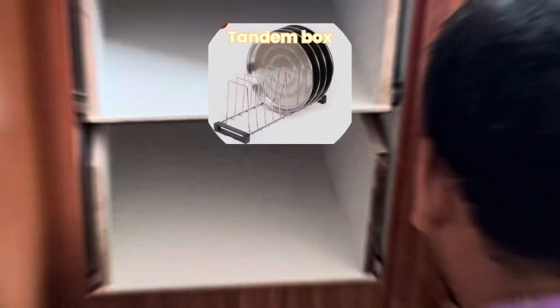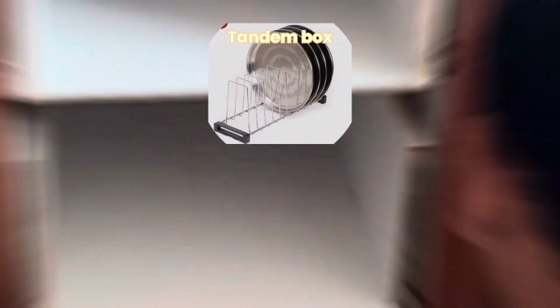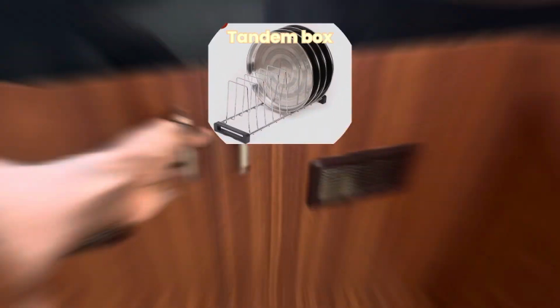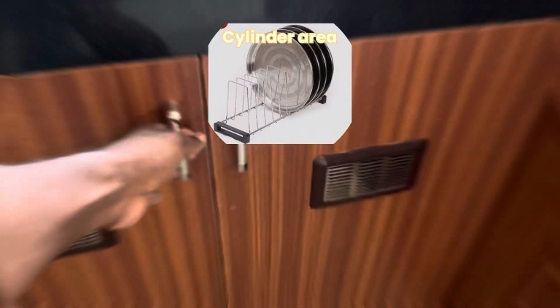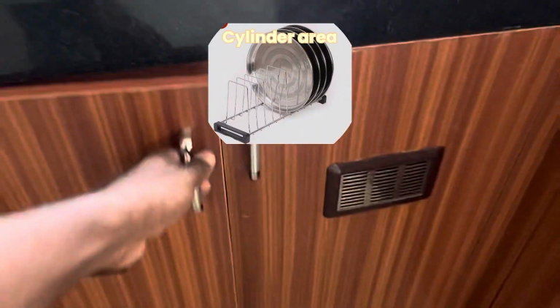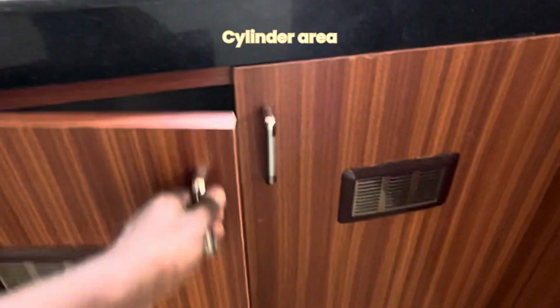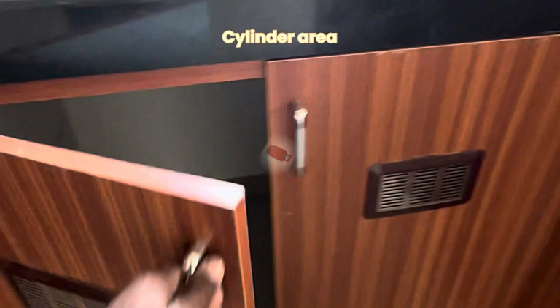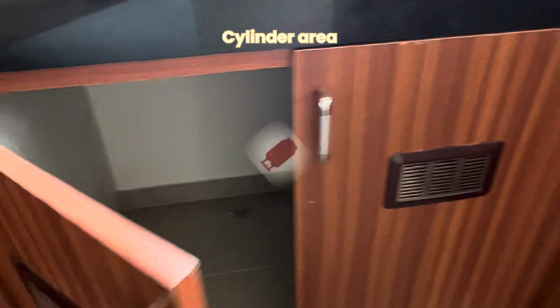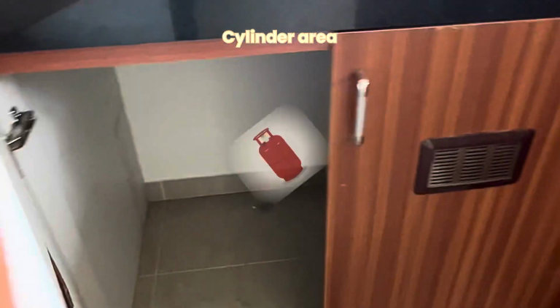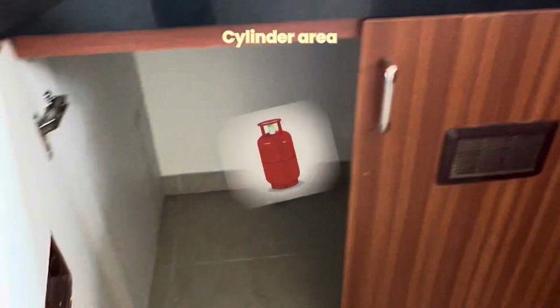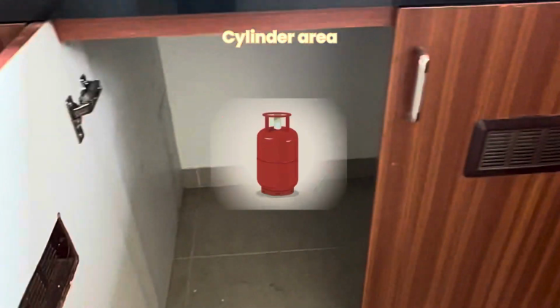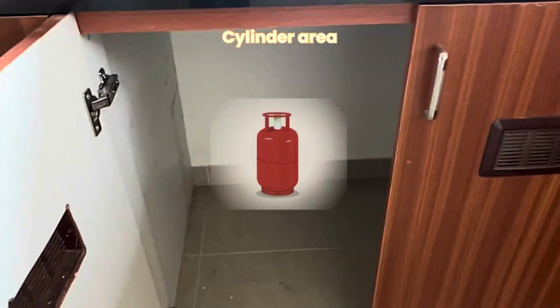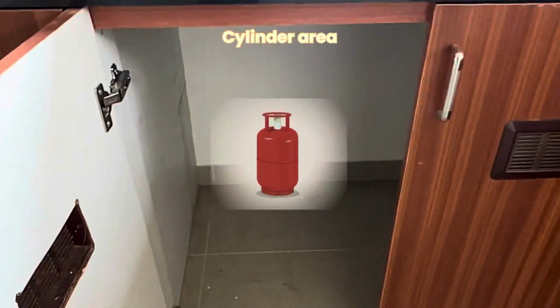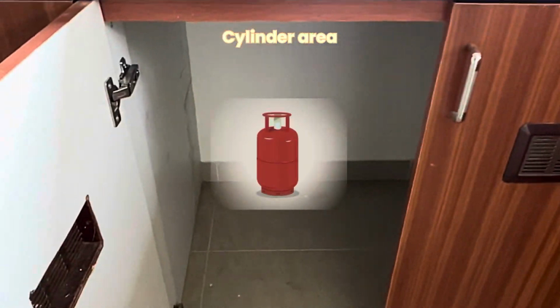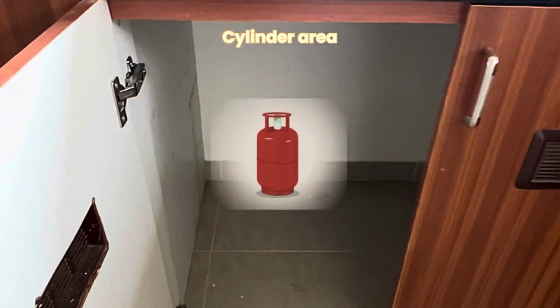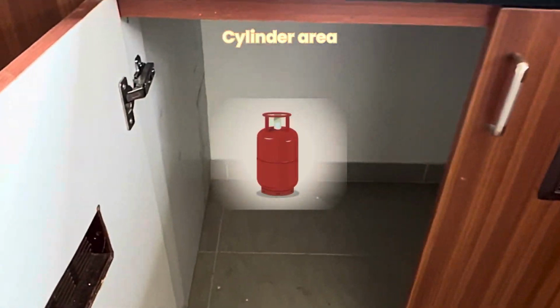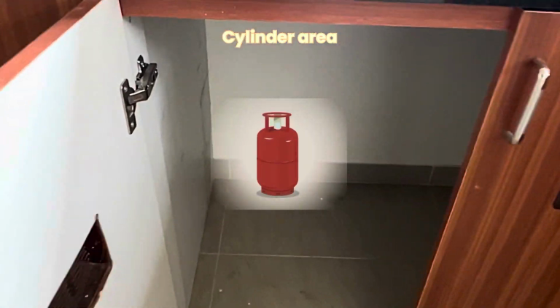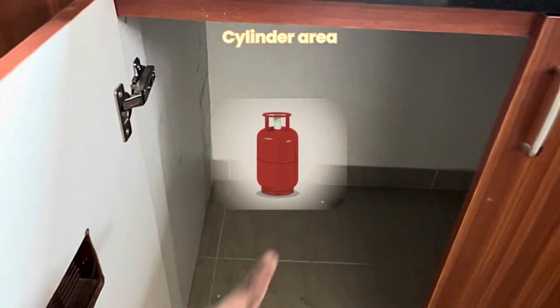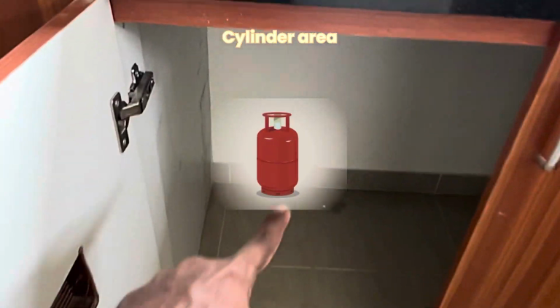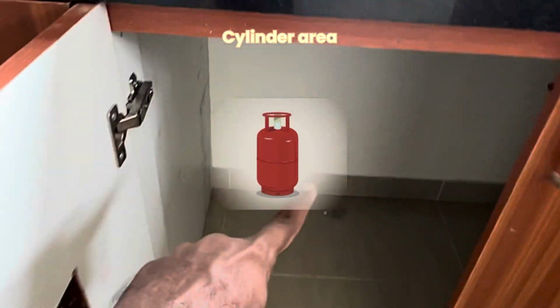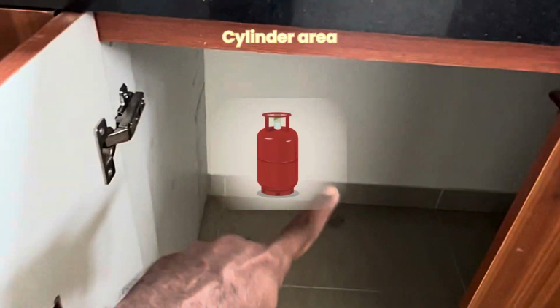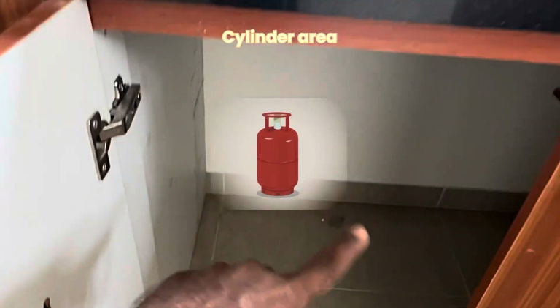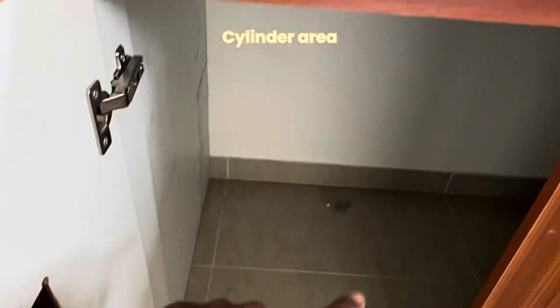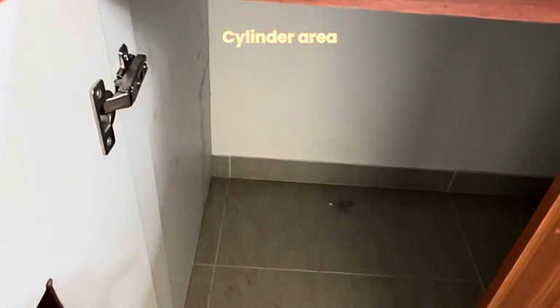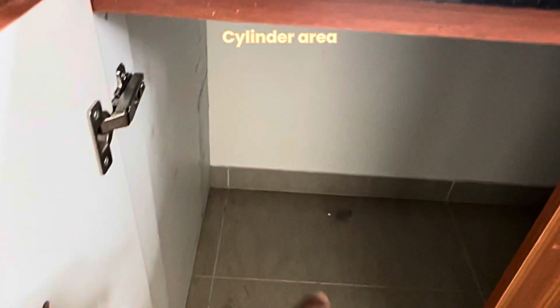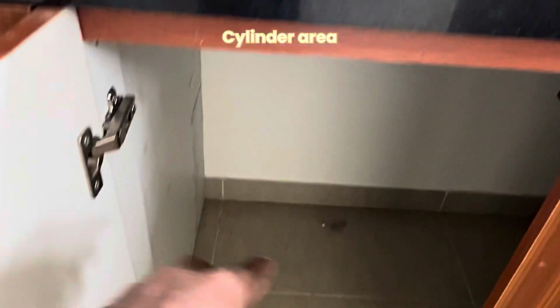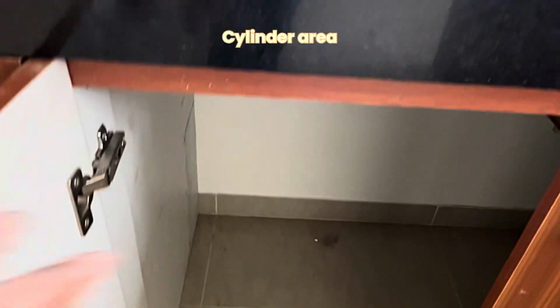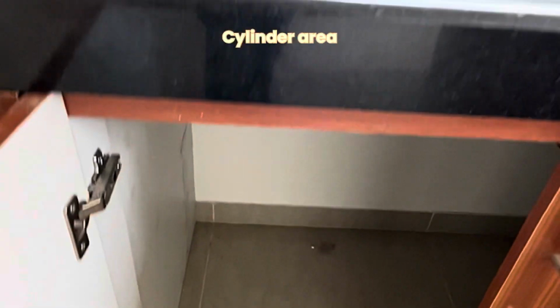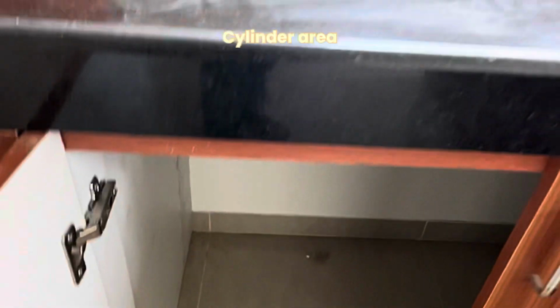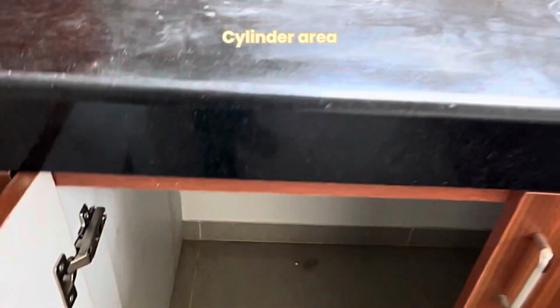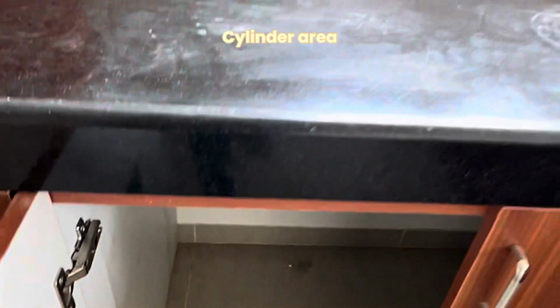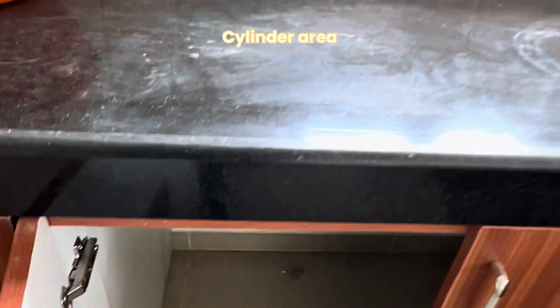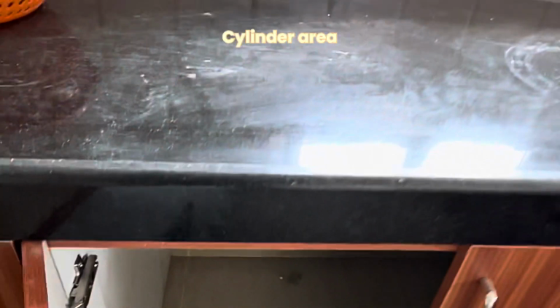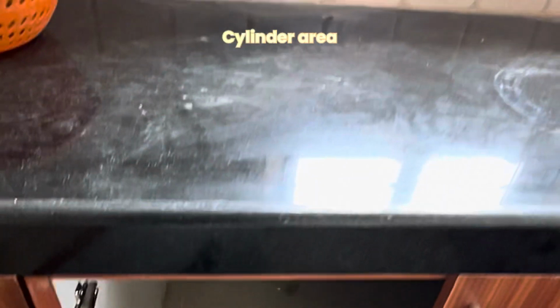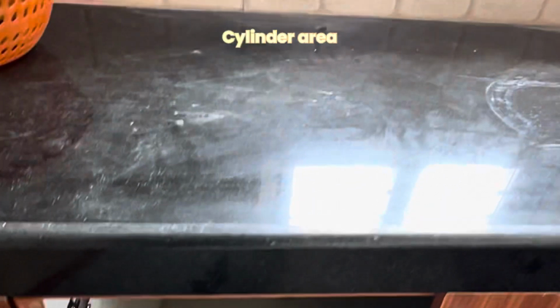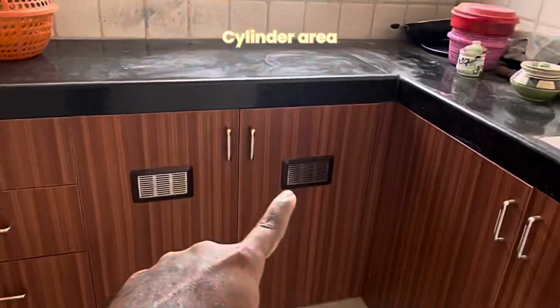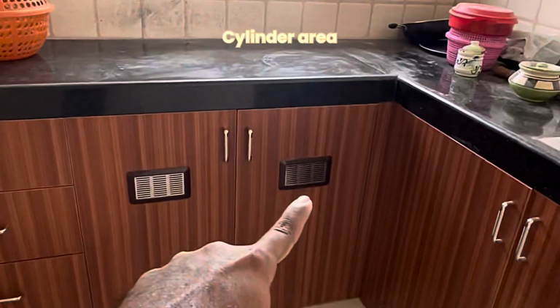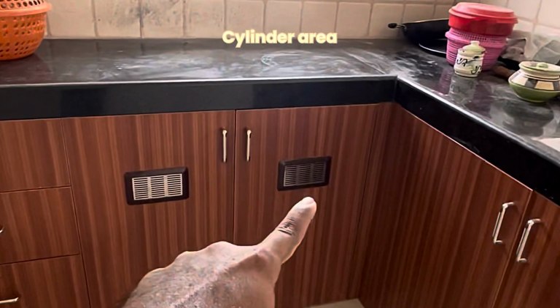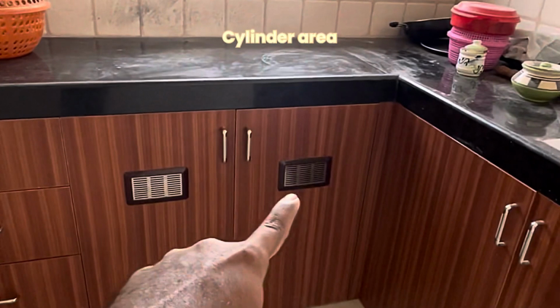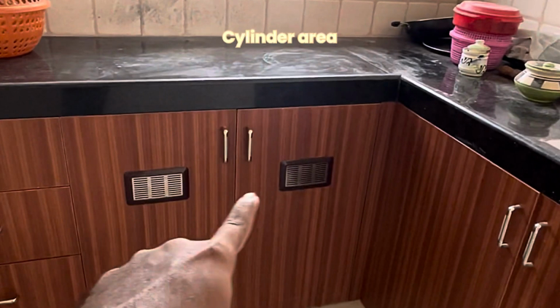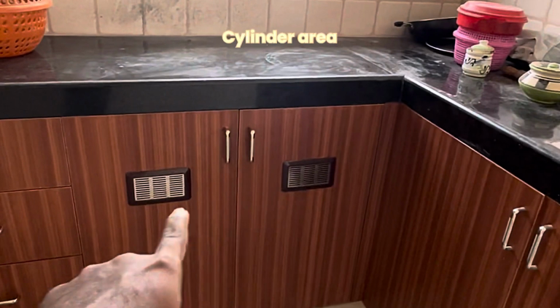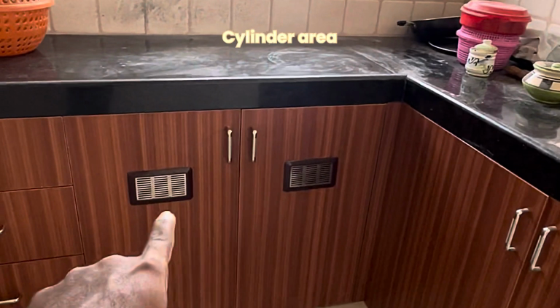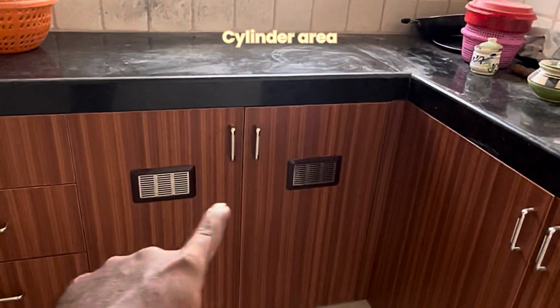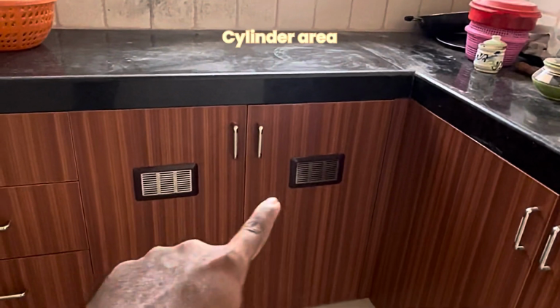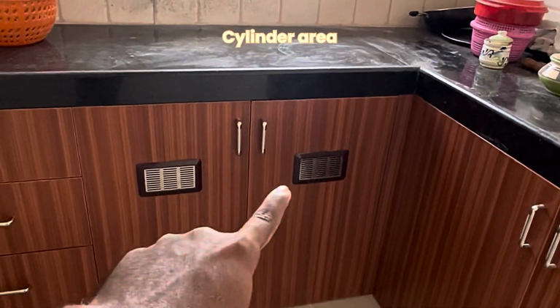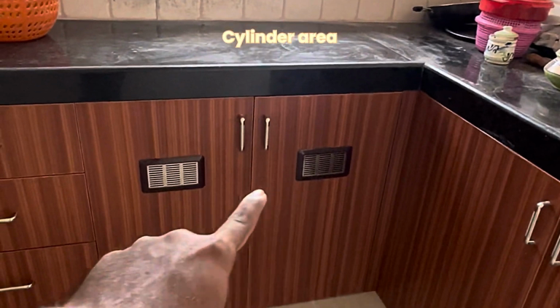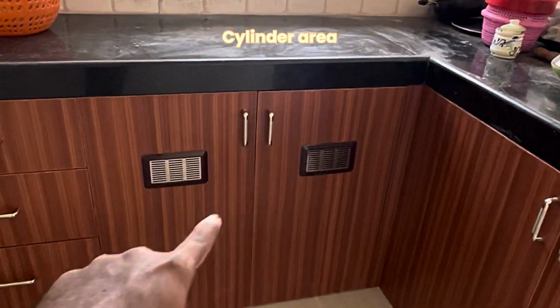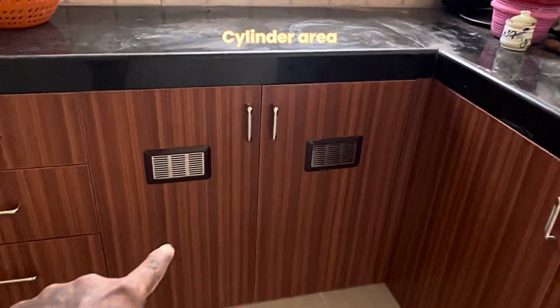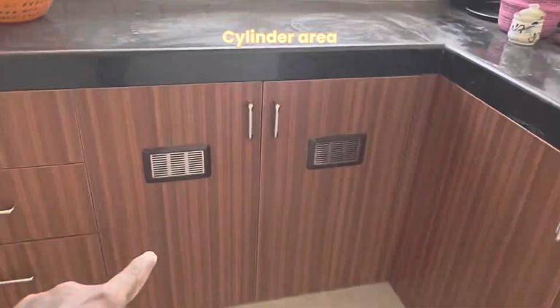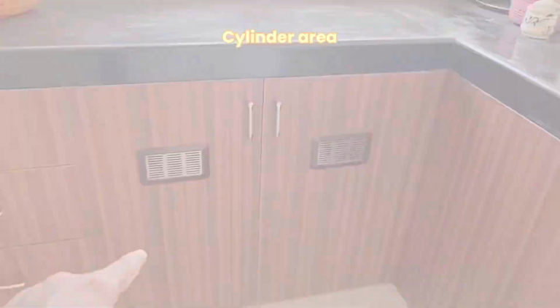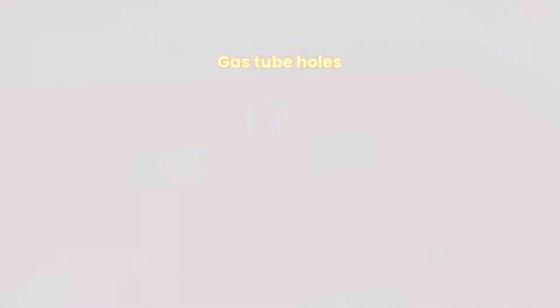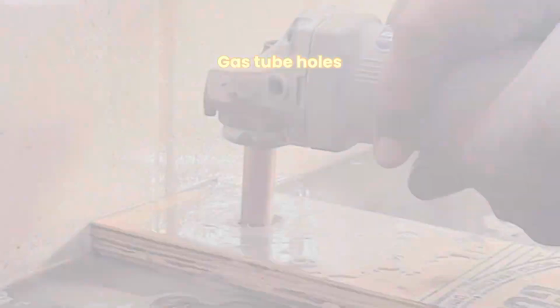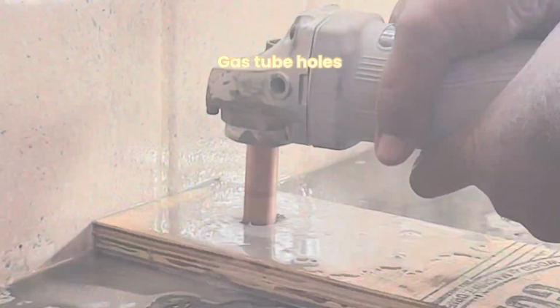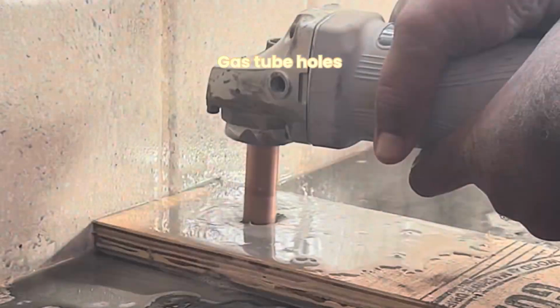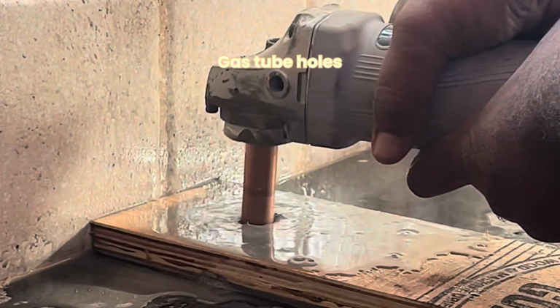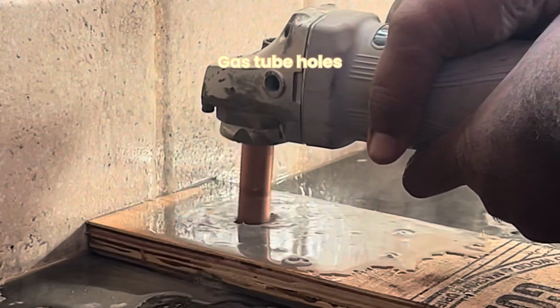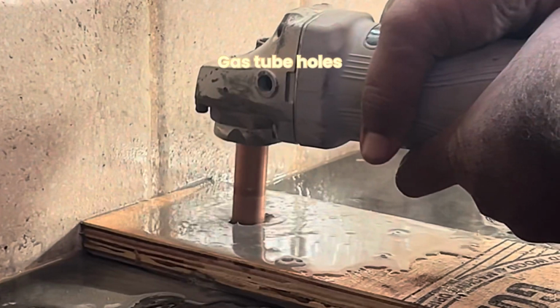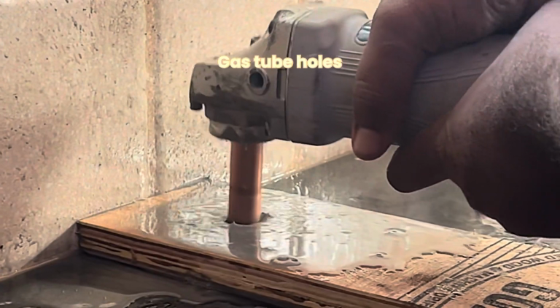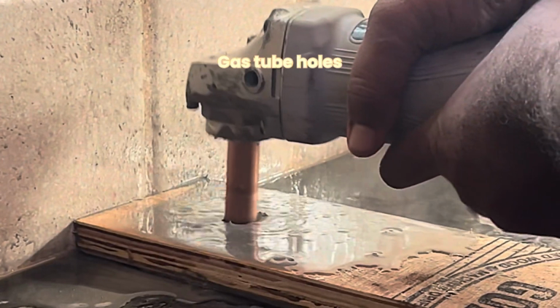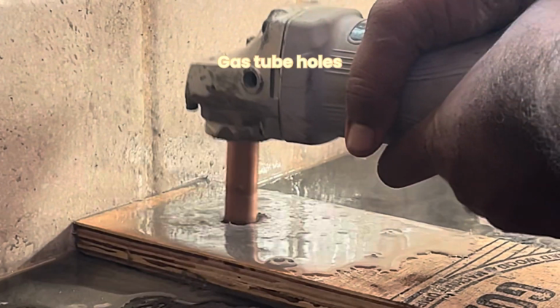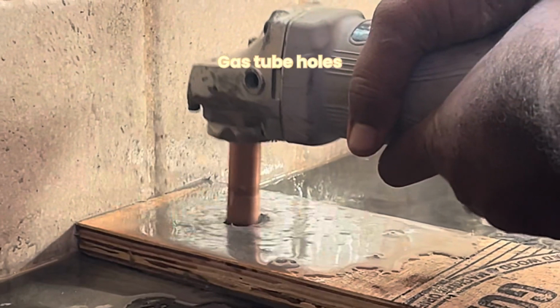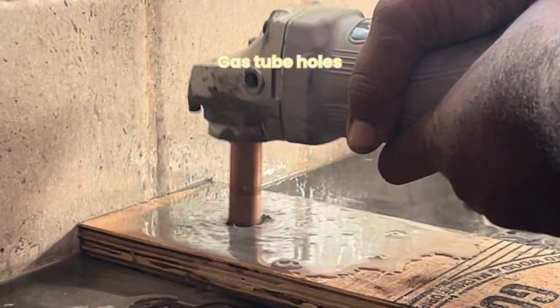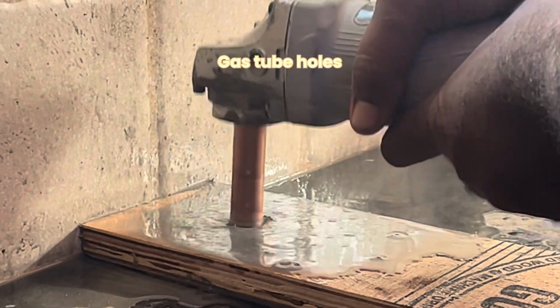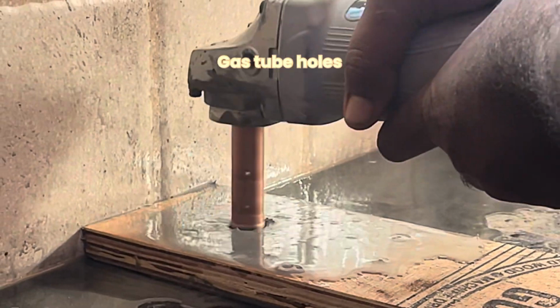Cylinder storage area. This area is for the cylinder. That's why we have two air vents in this area. Gas holes and cylinder tube.